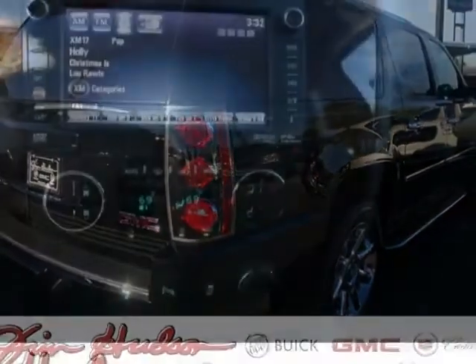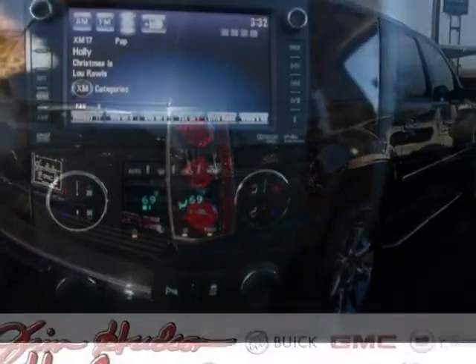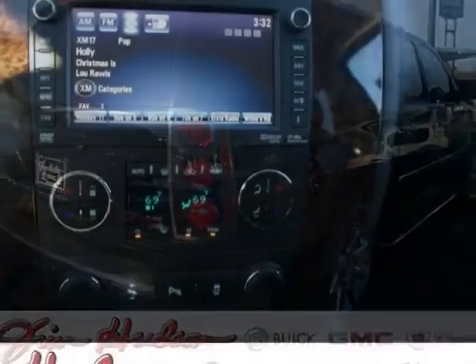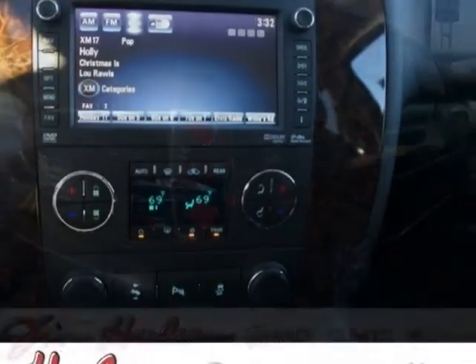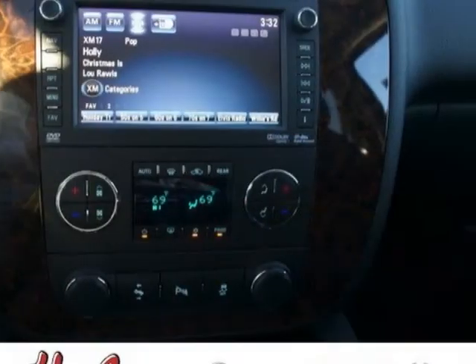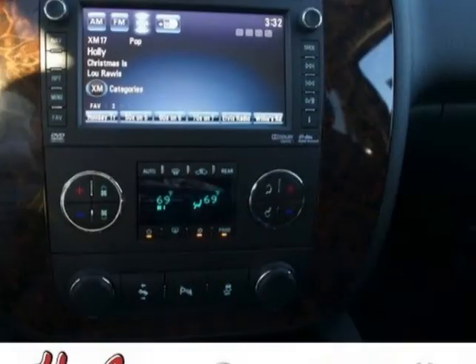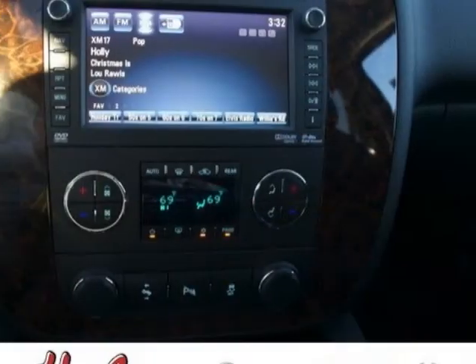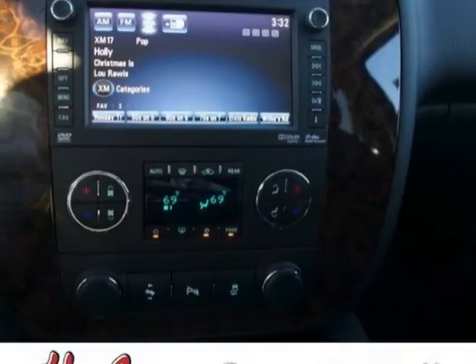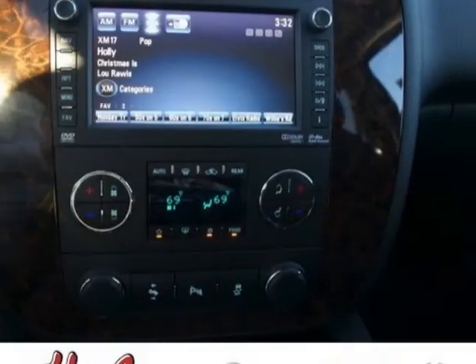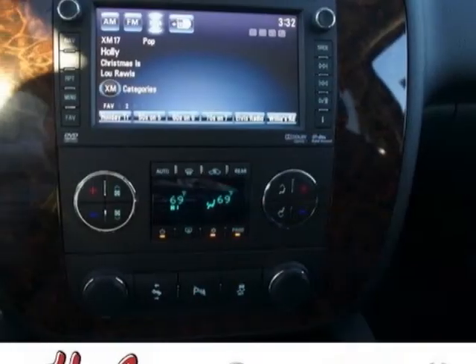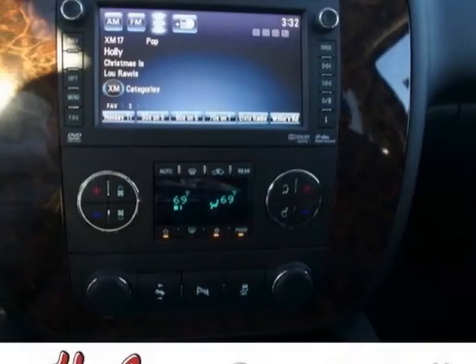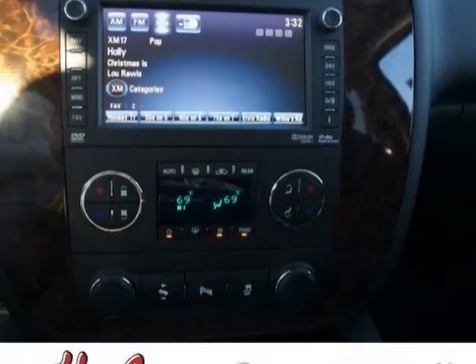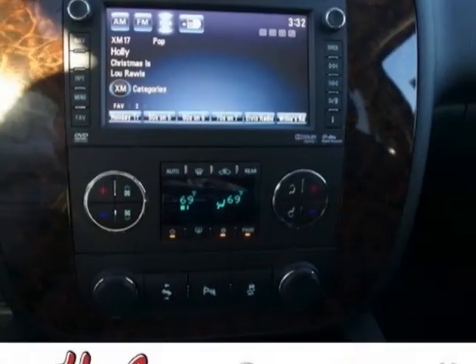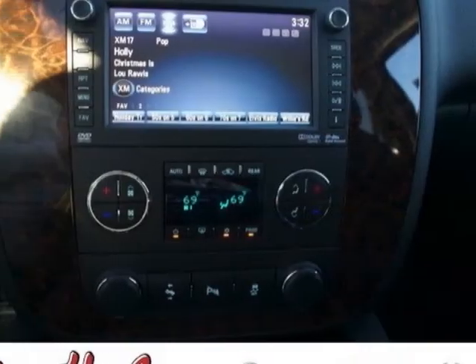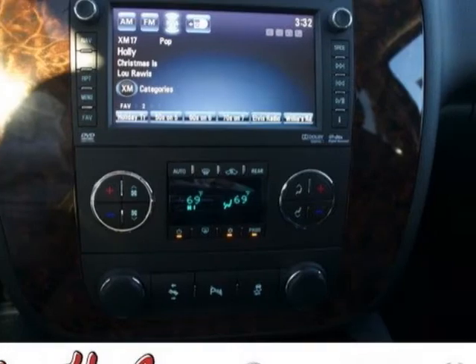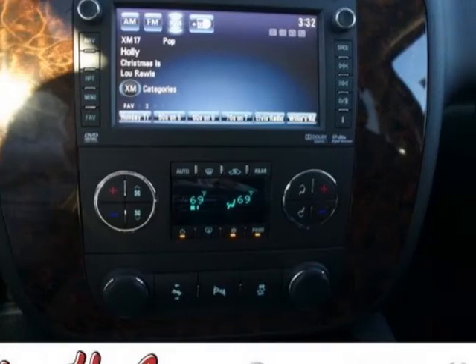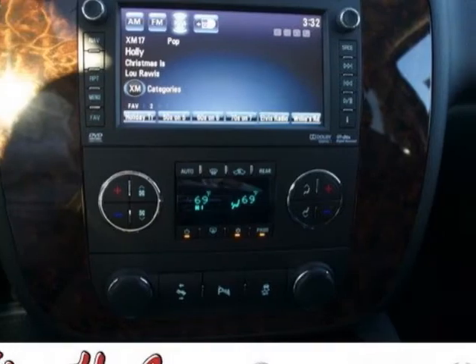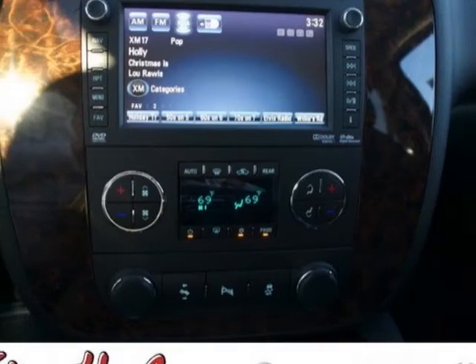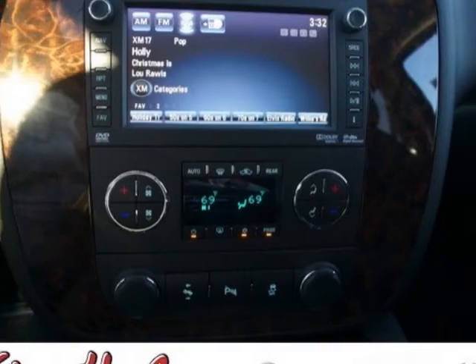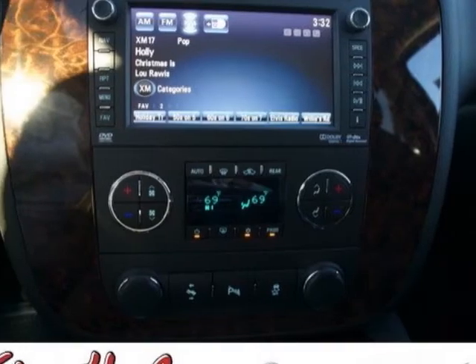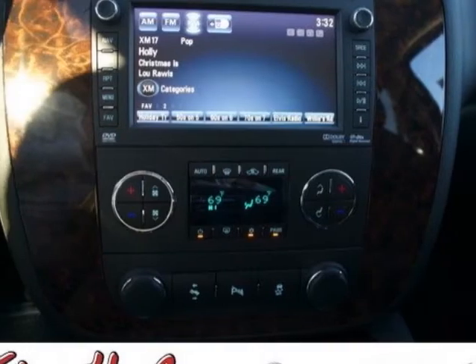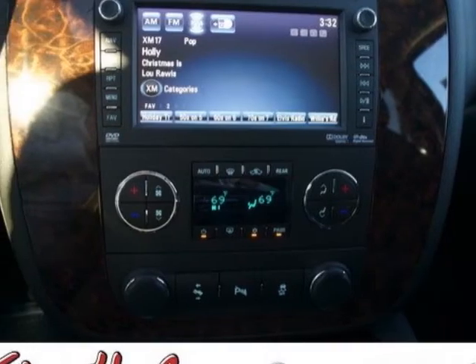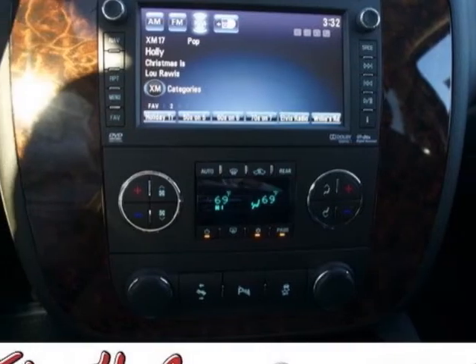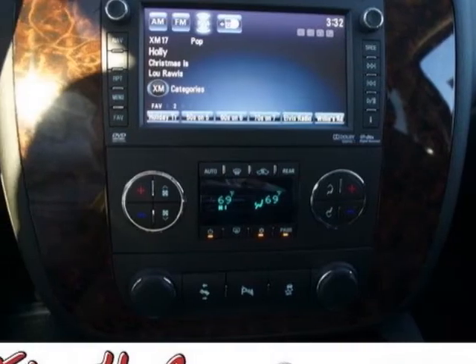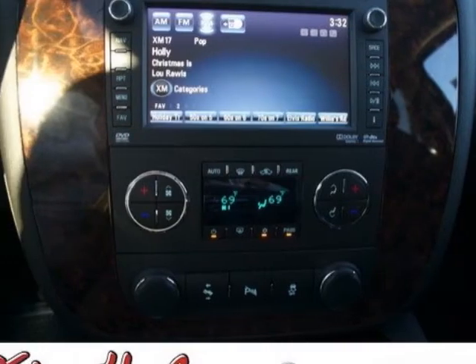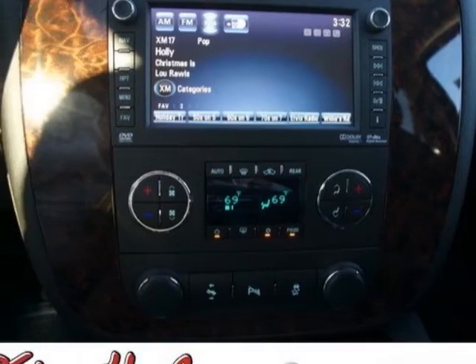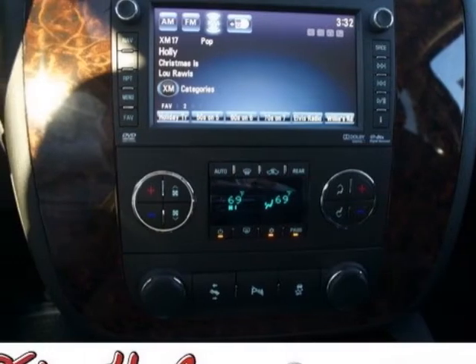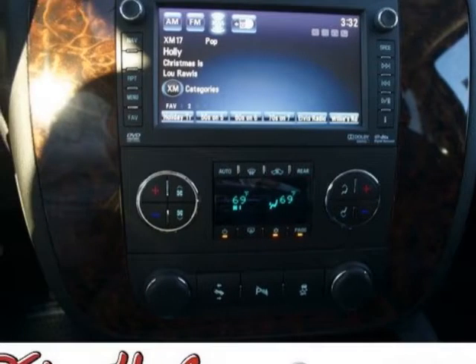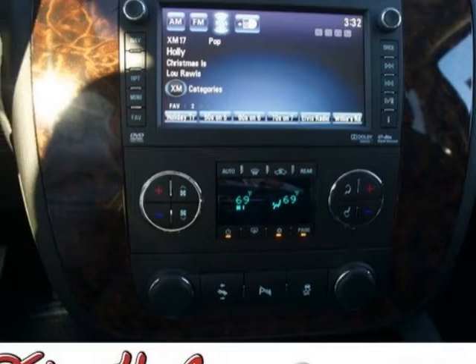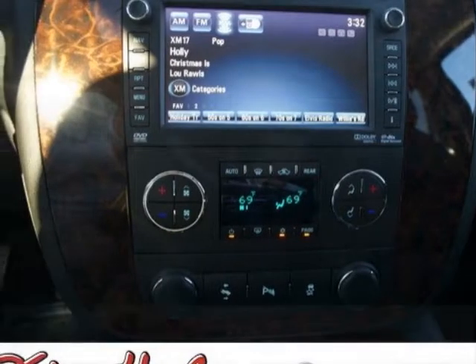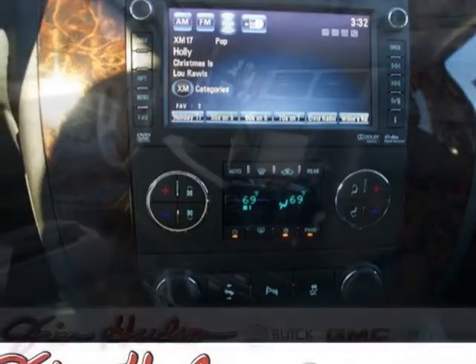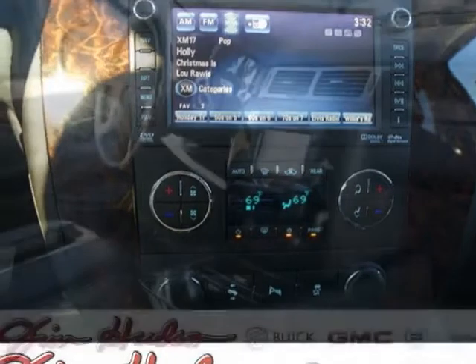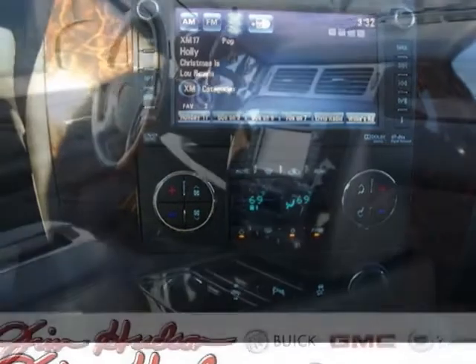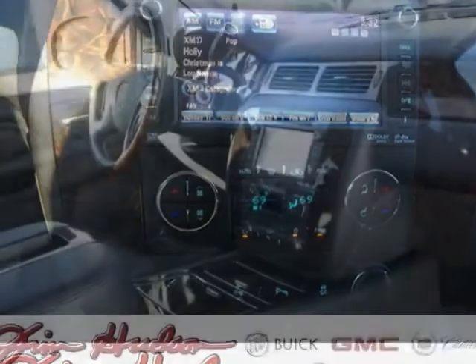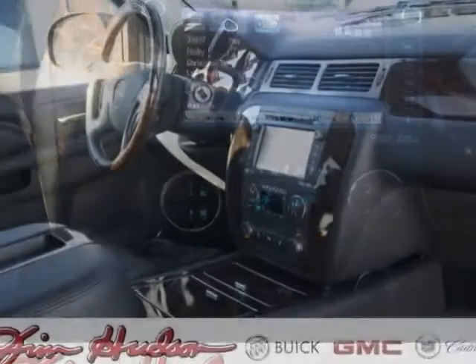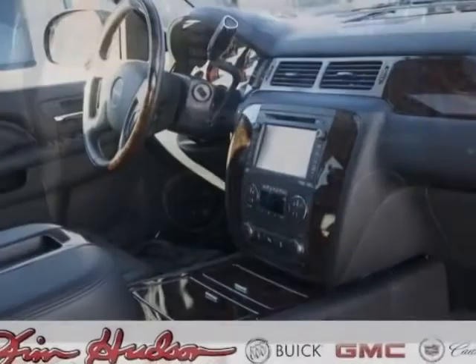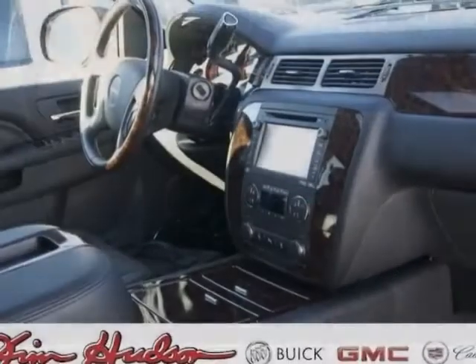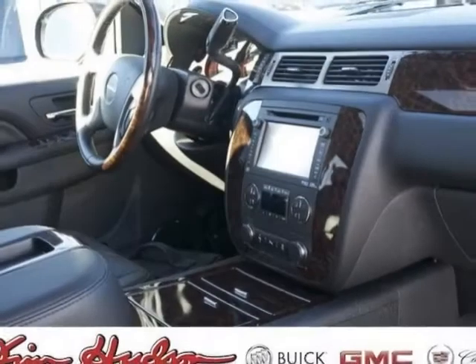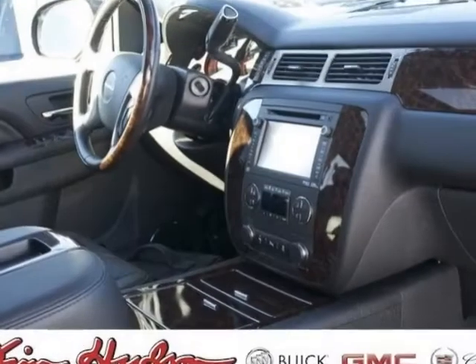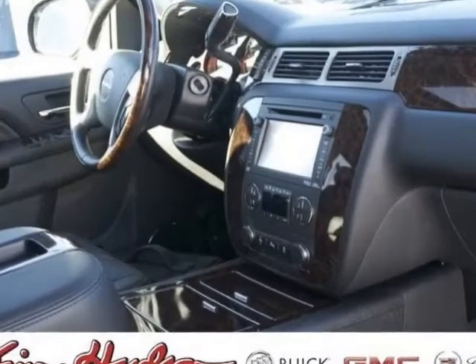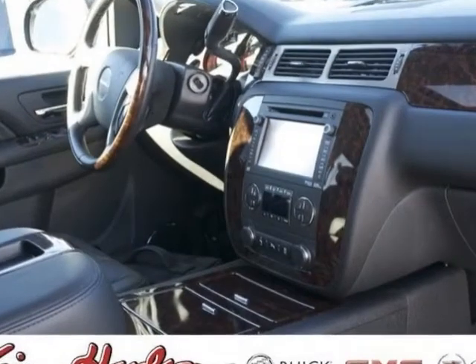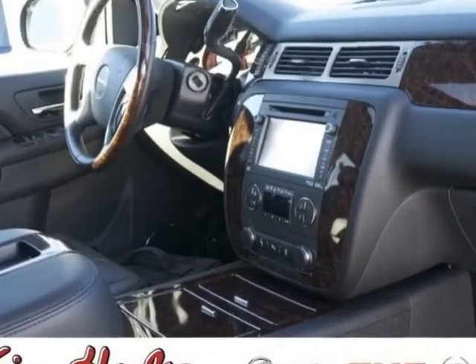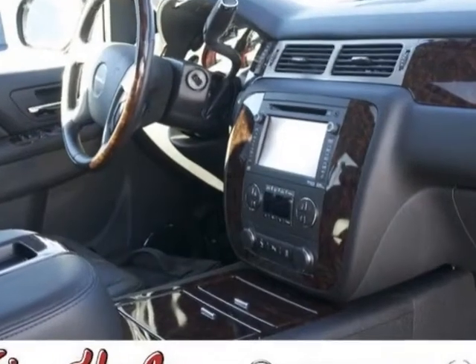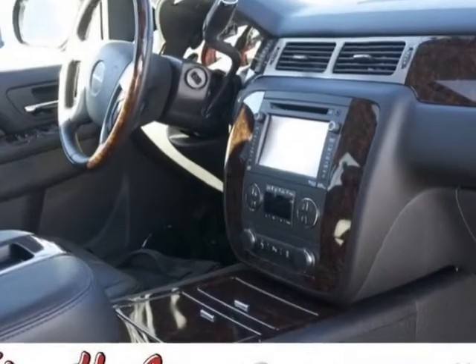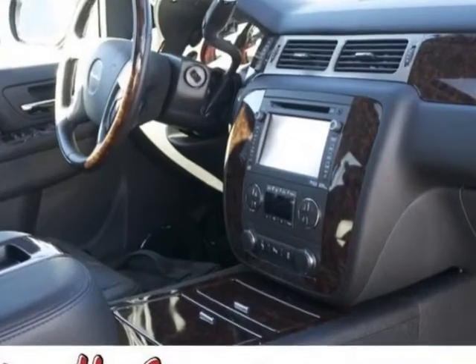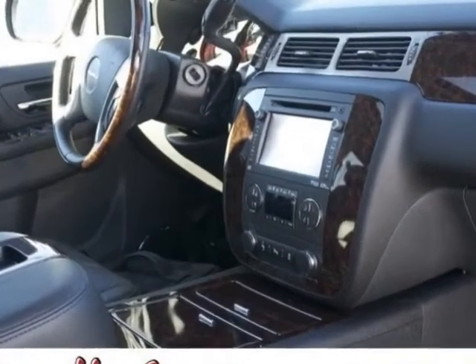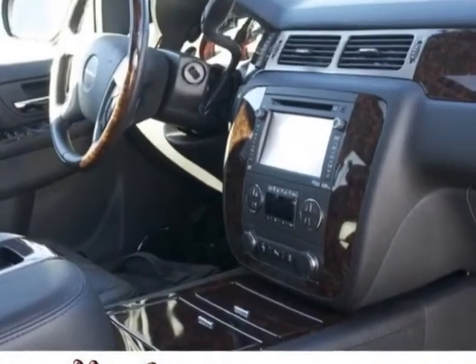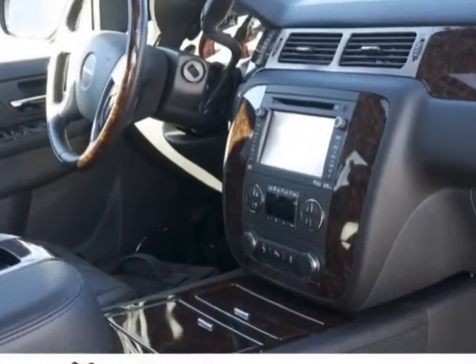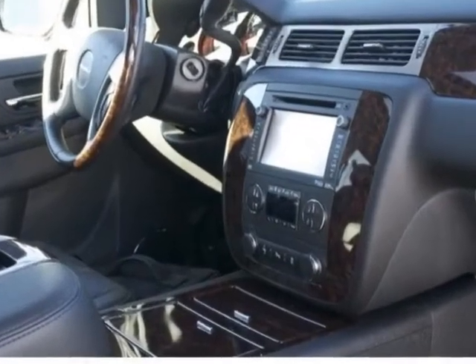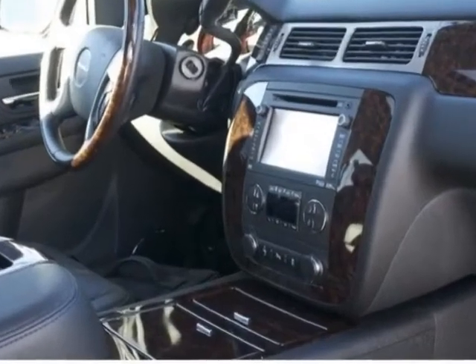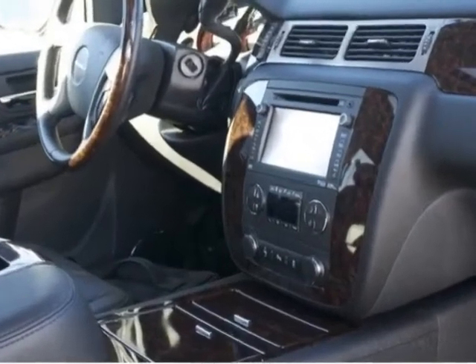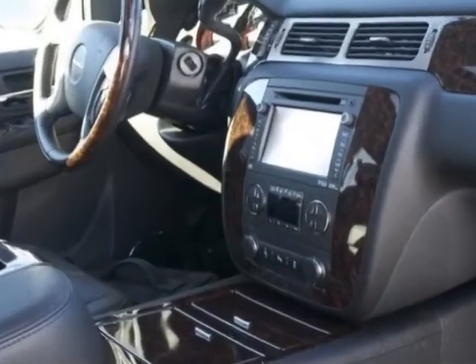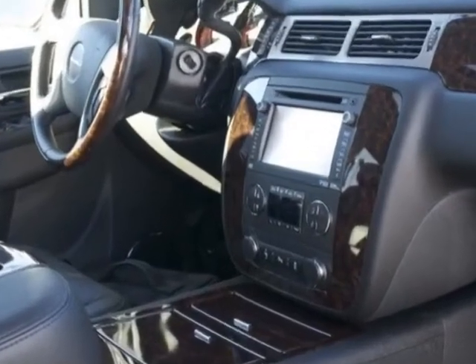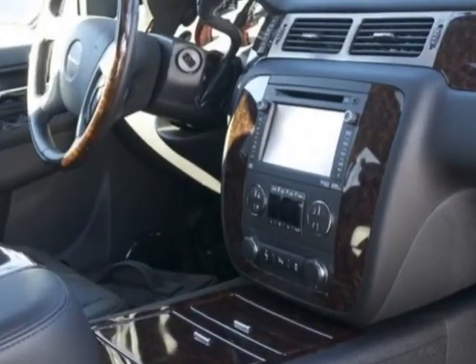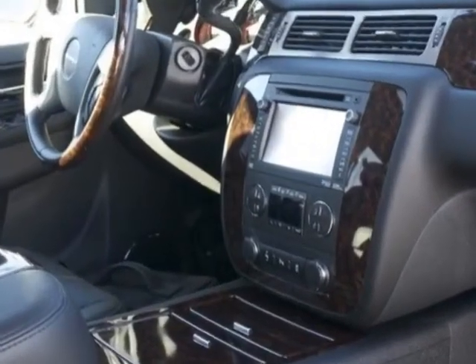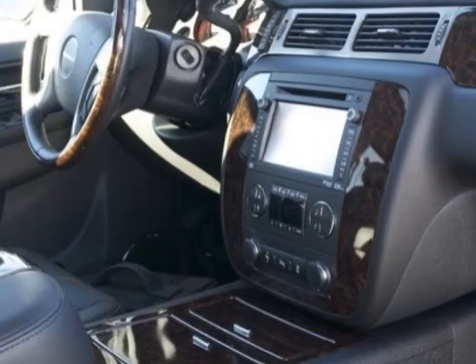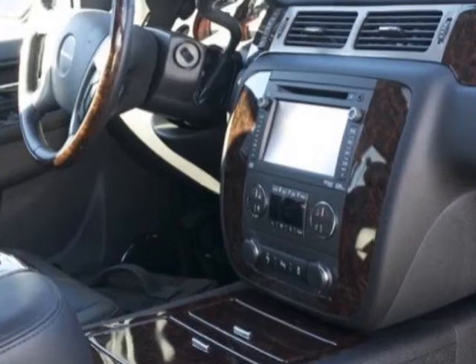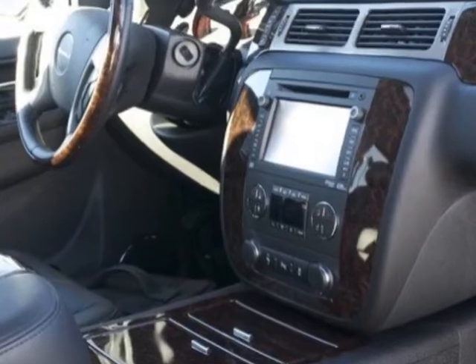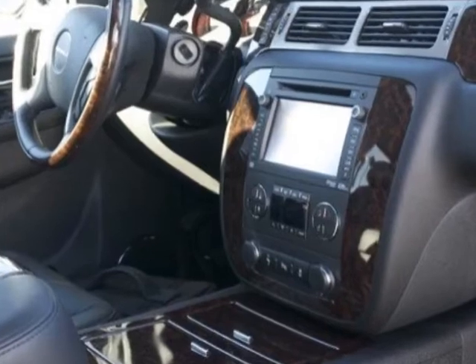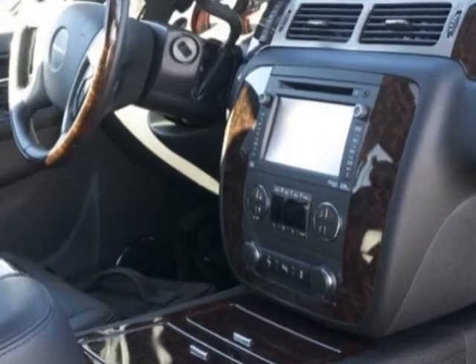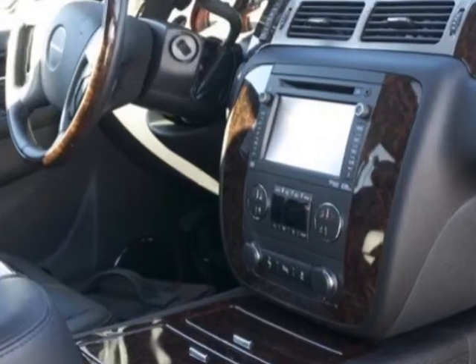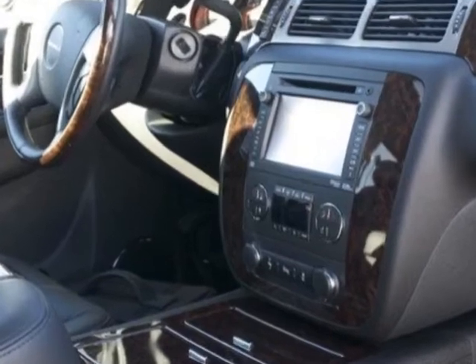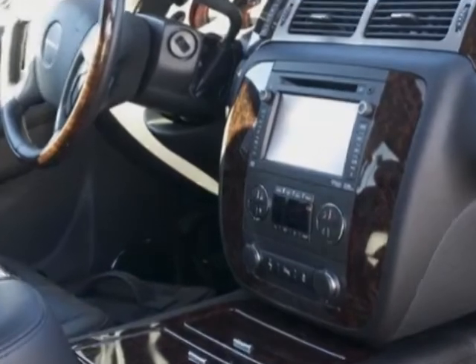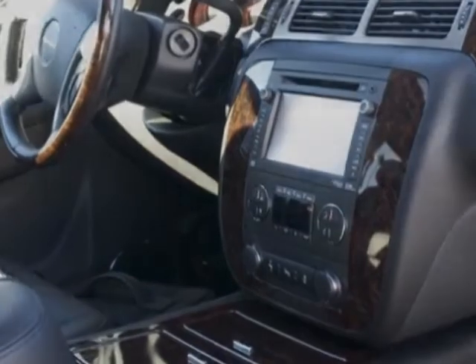Transmission, 6-Speed Automatic, Heavy Duty, Electronically Controlled and the Sun, Entertainment and Destinations Package.